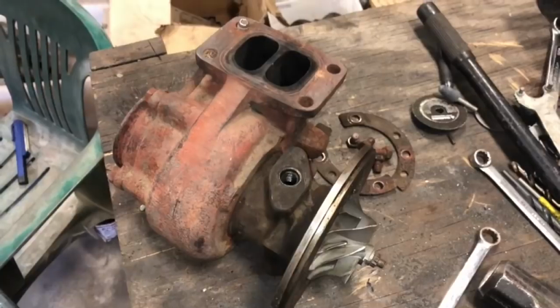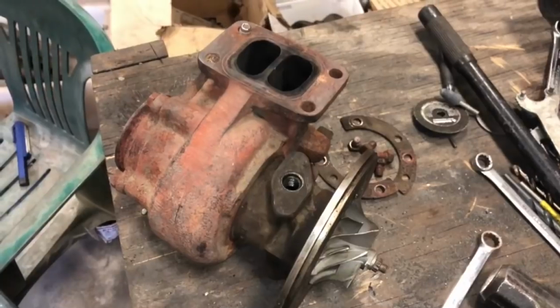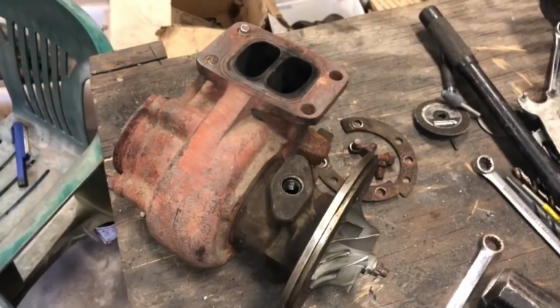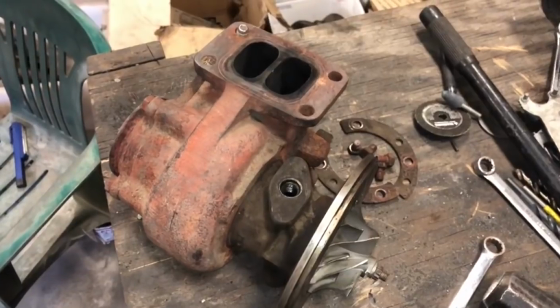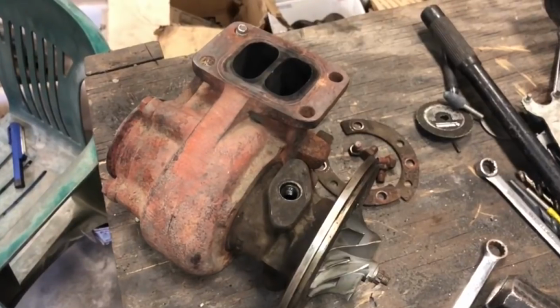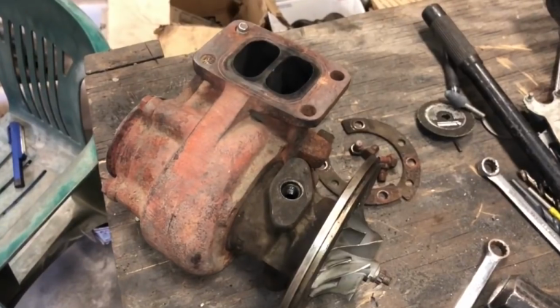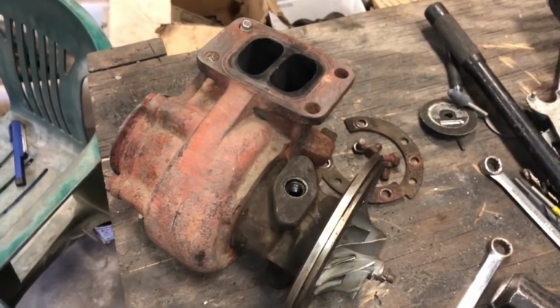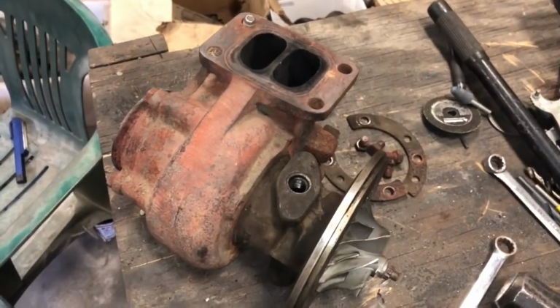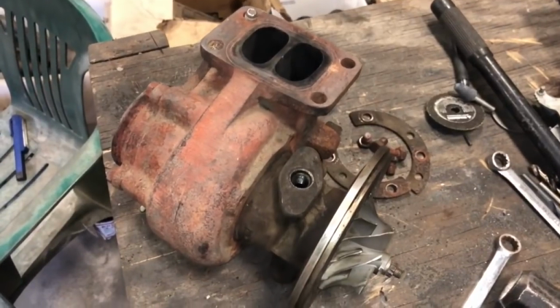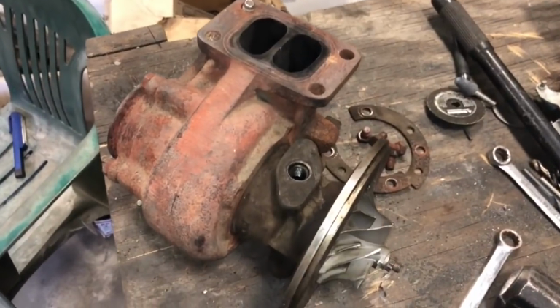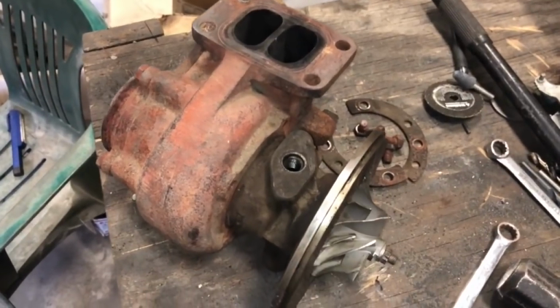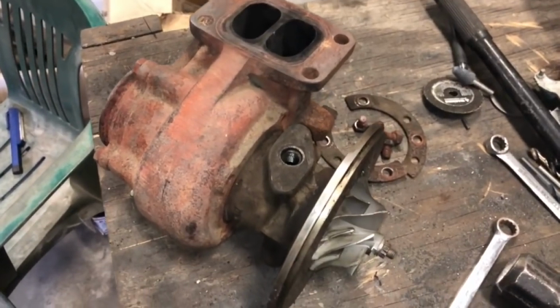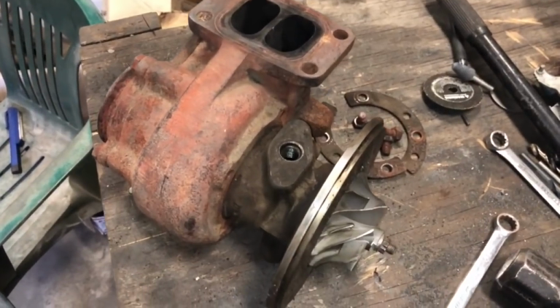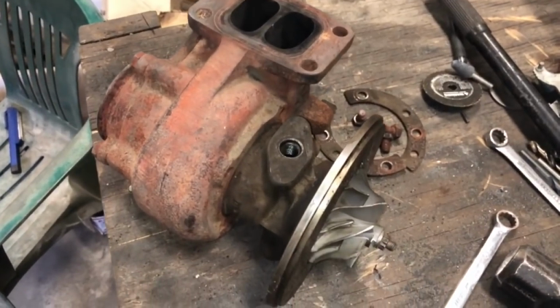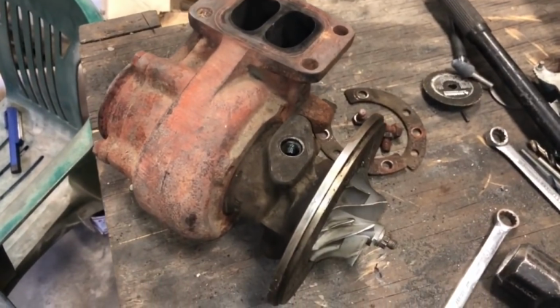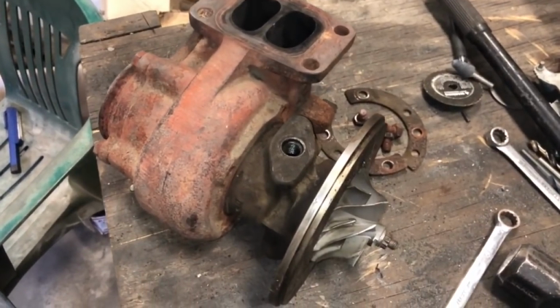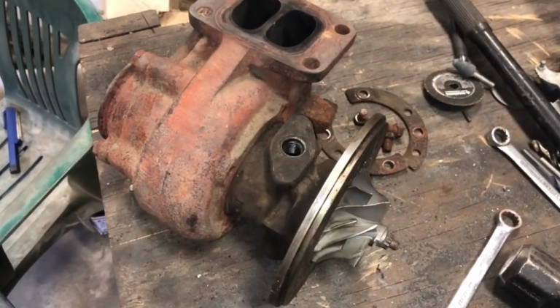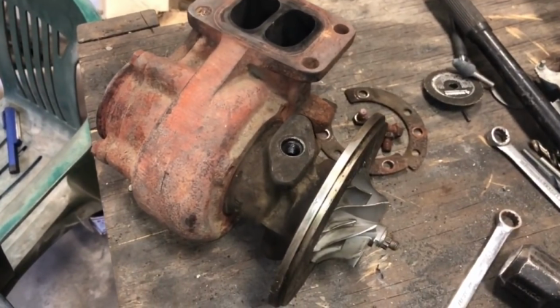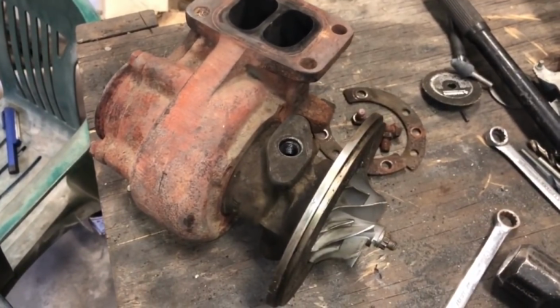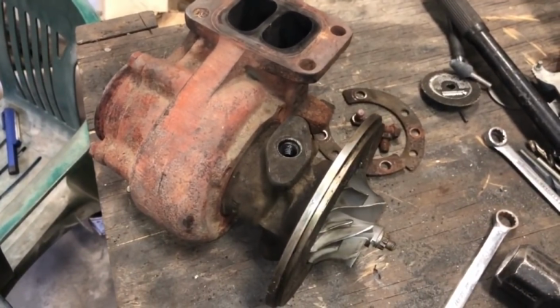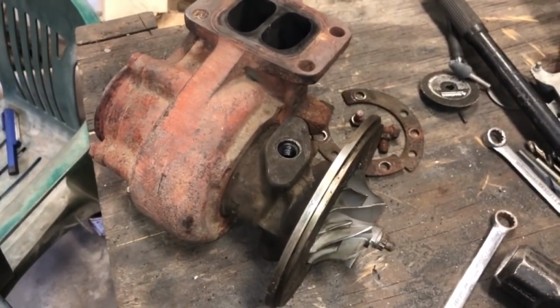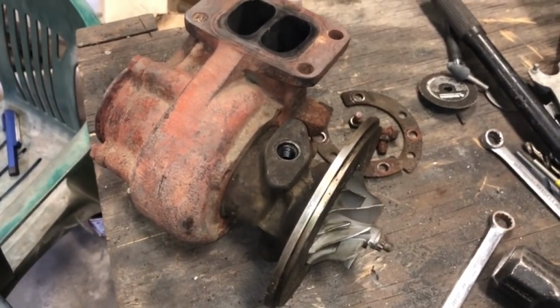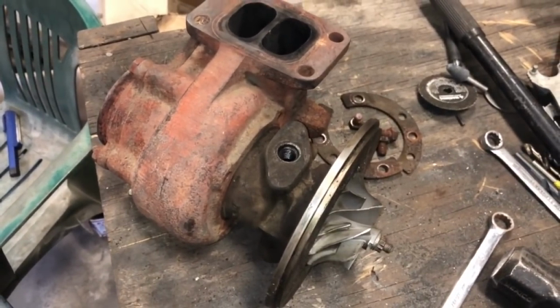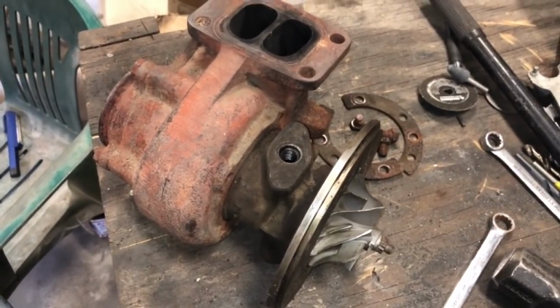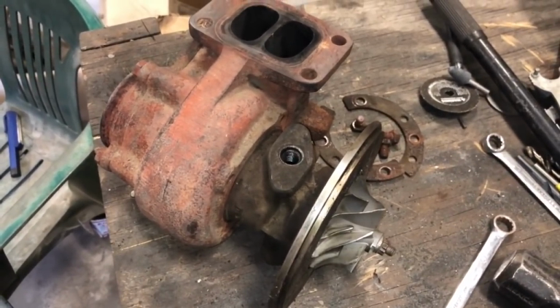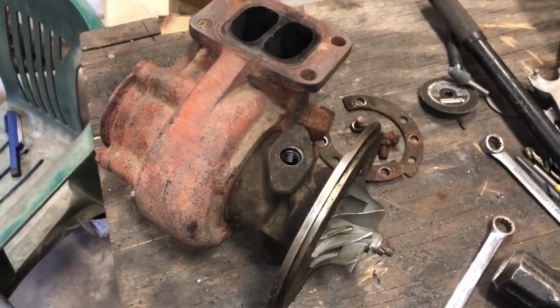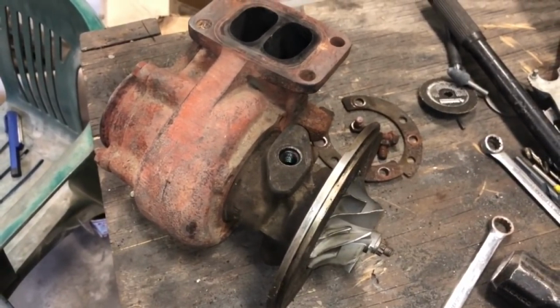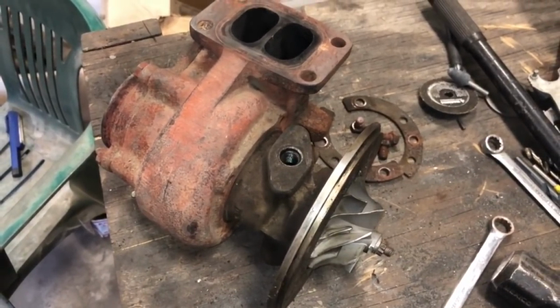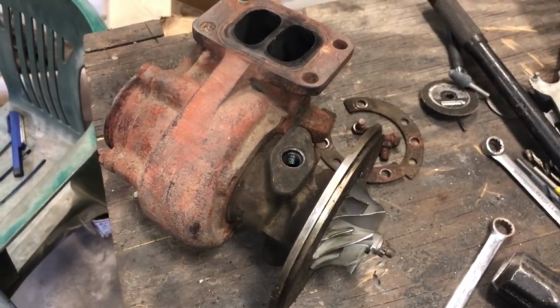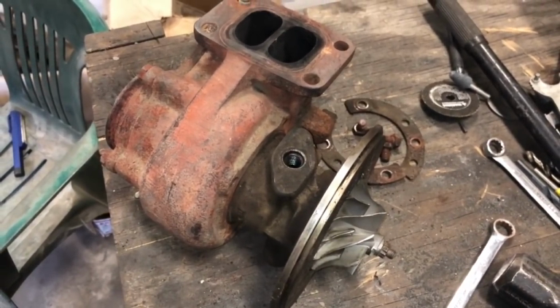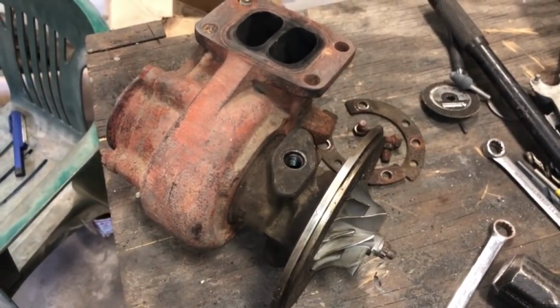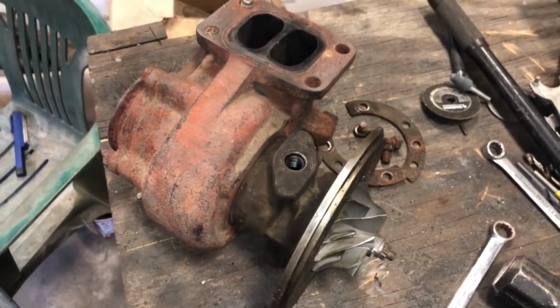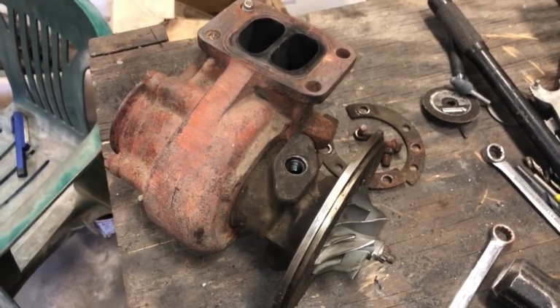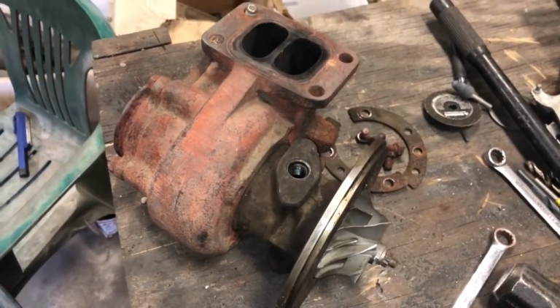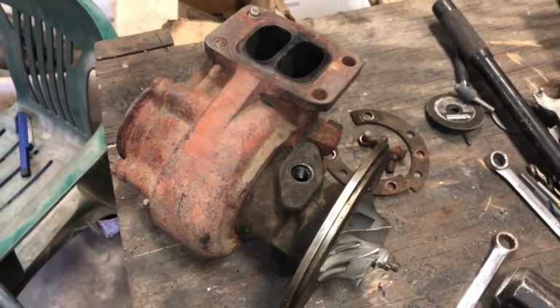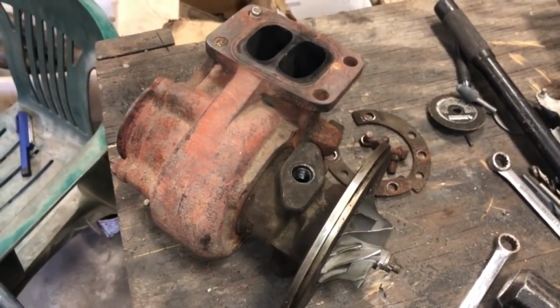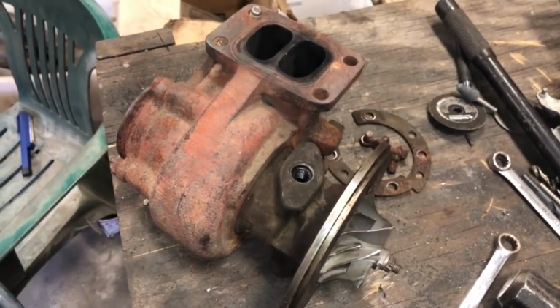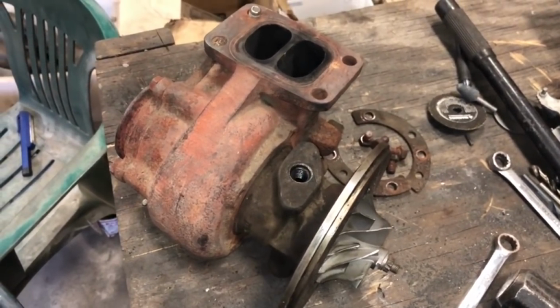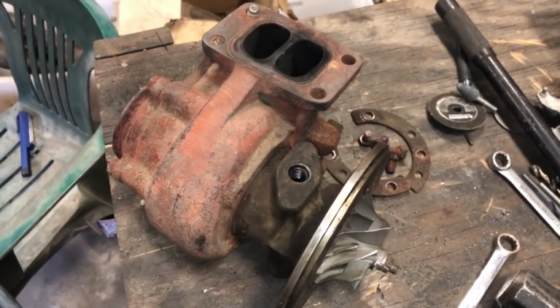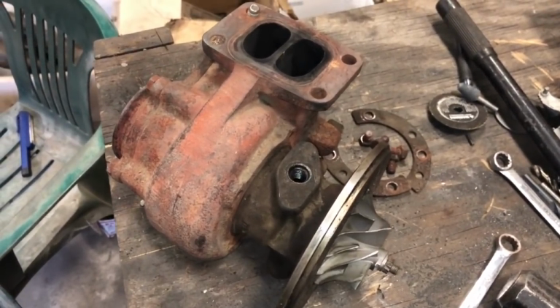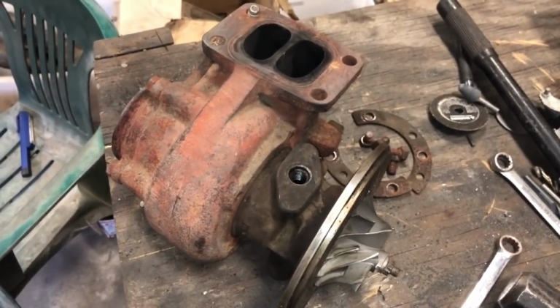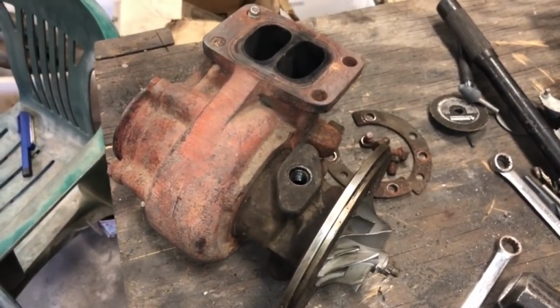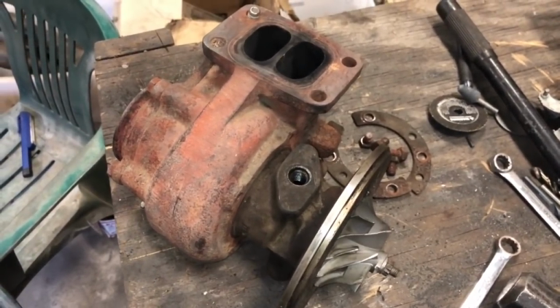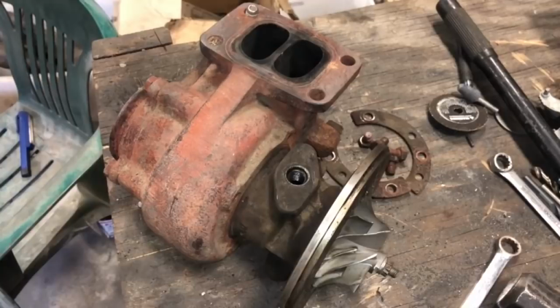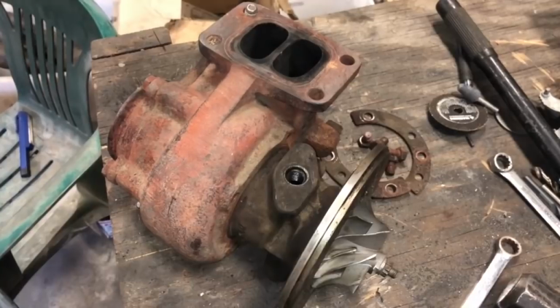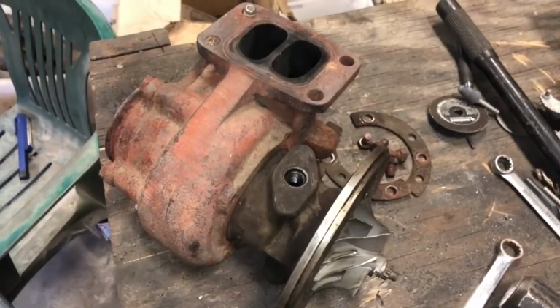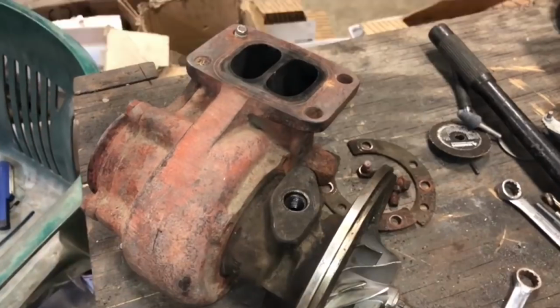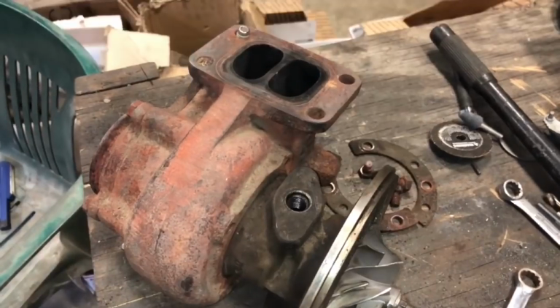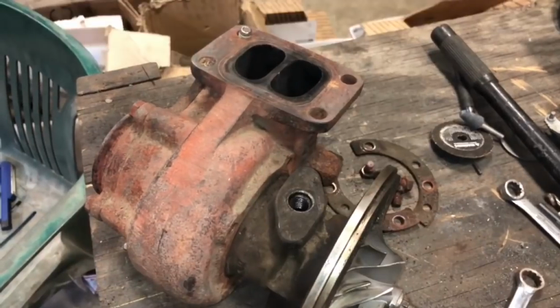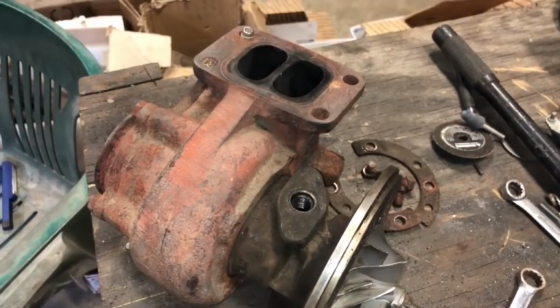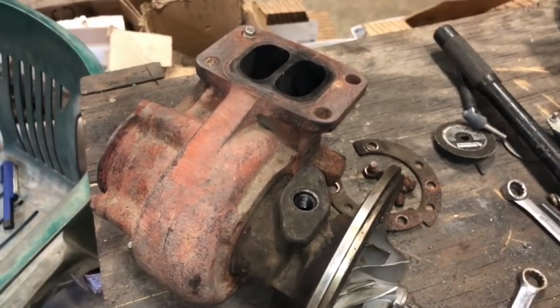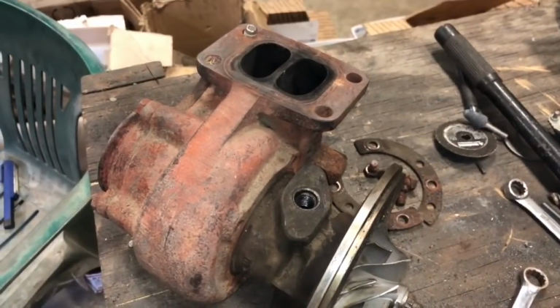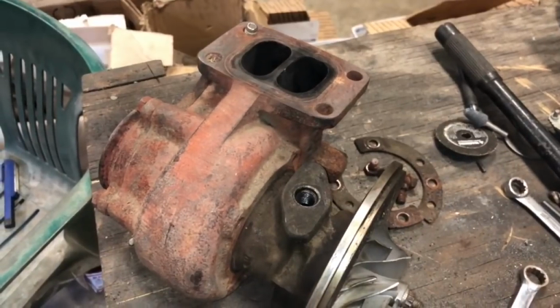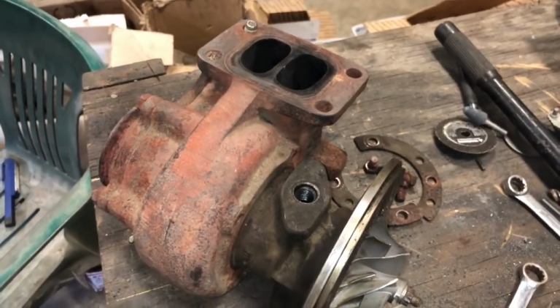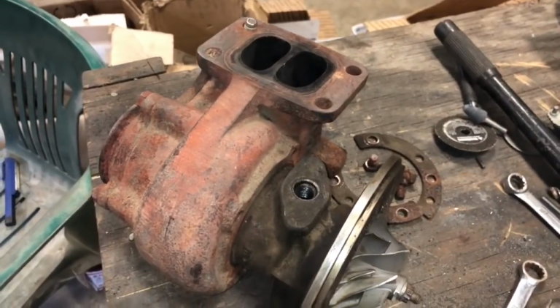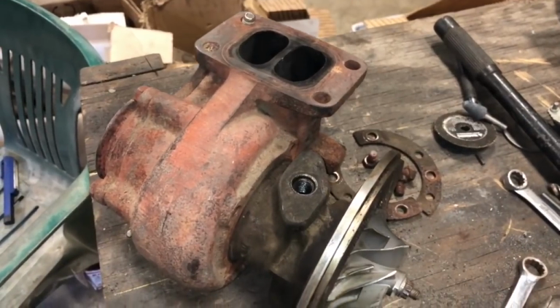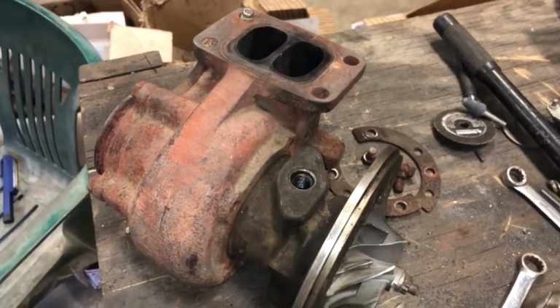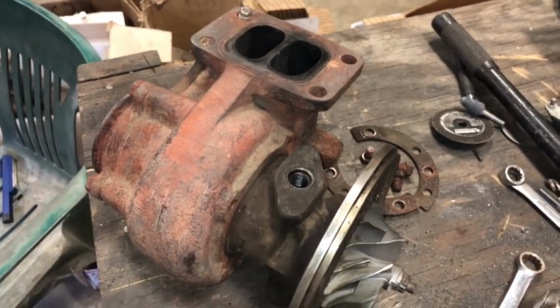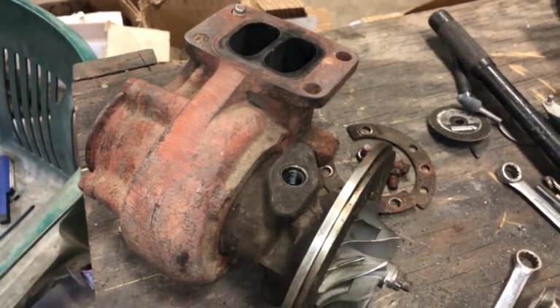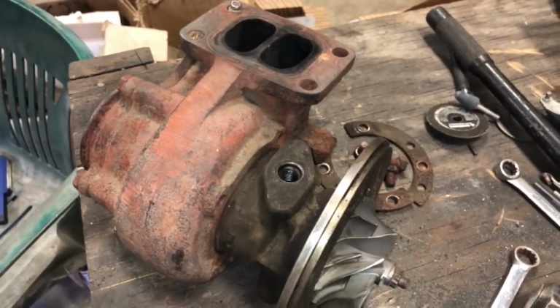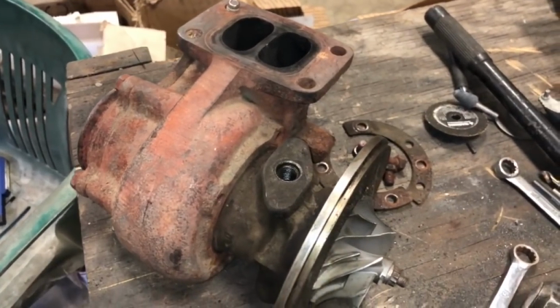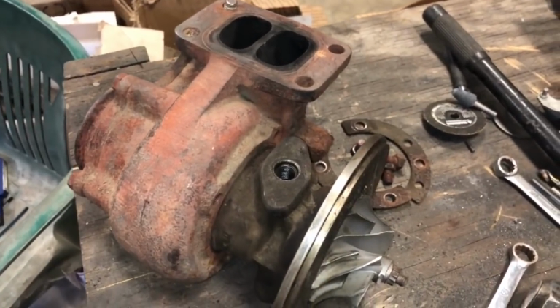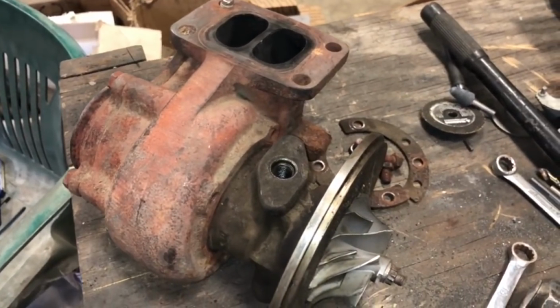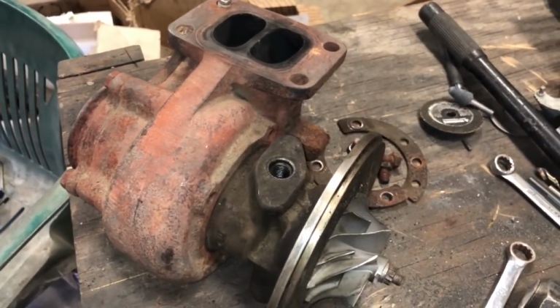In this video, I'm going to show you how to remove a turbine housing from an HX35. The process is the same for the HX40.